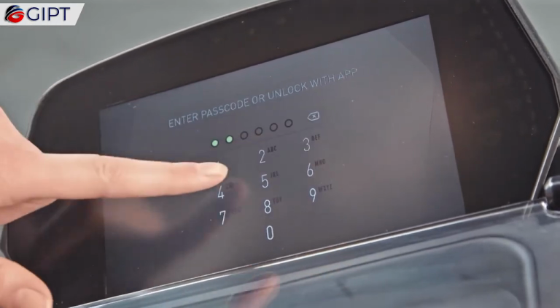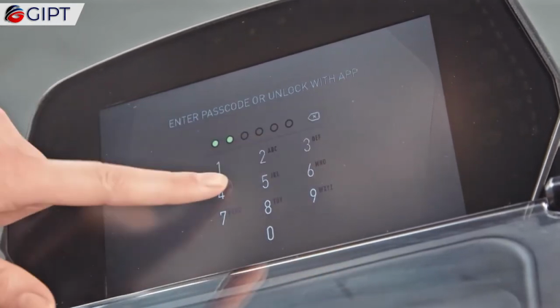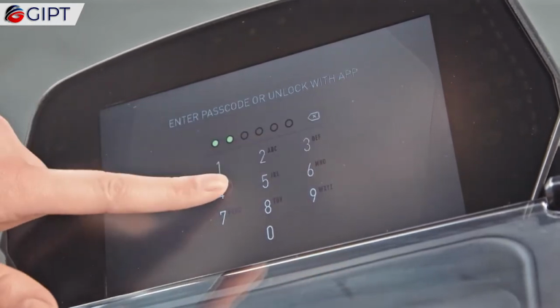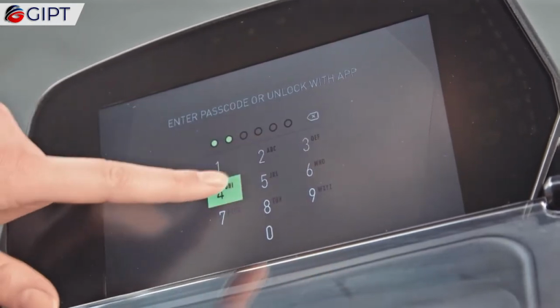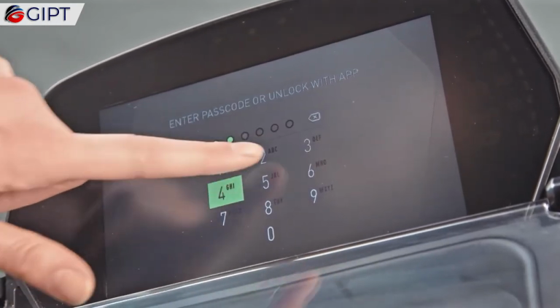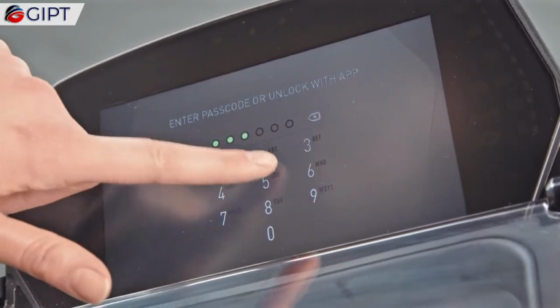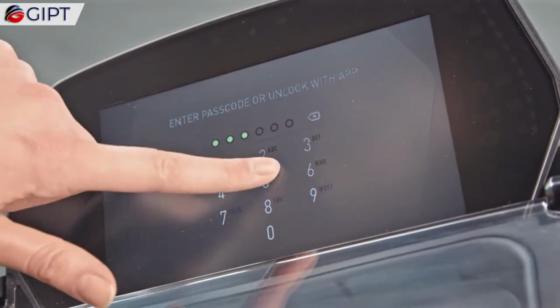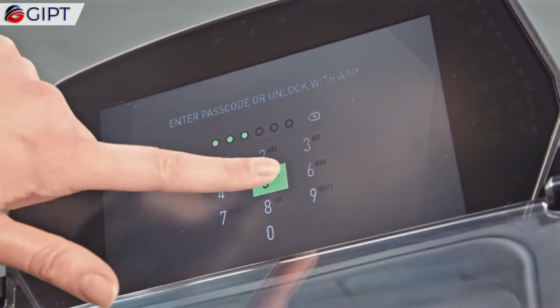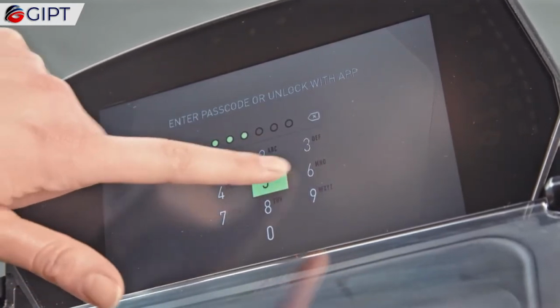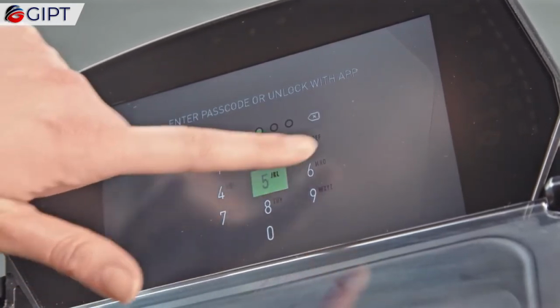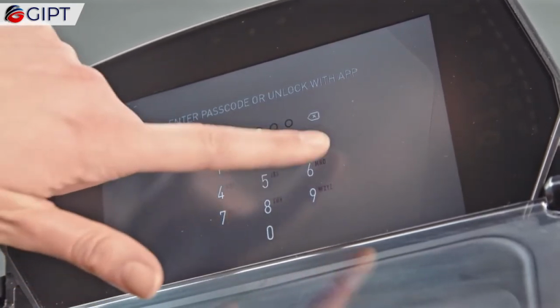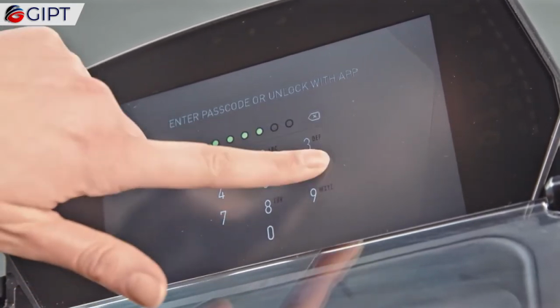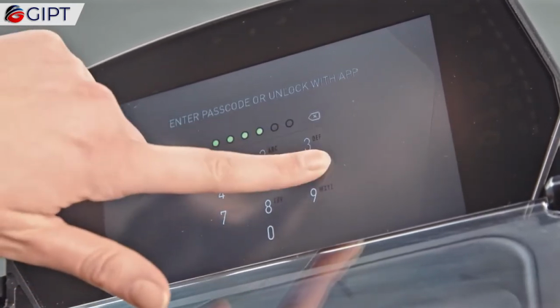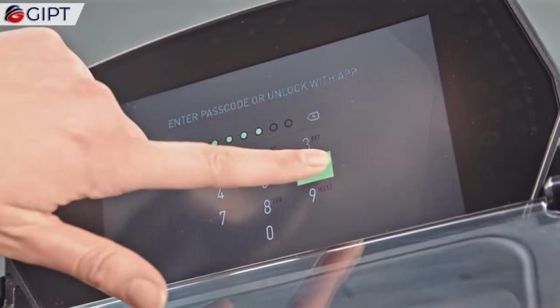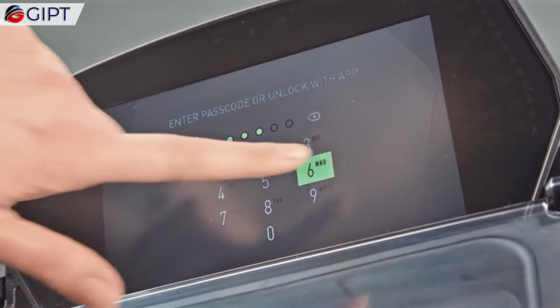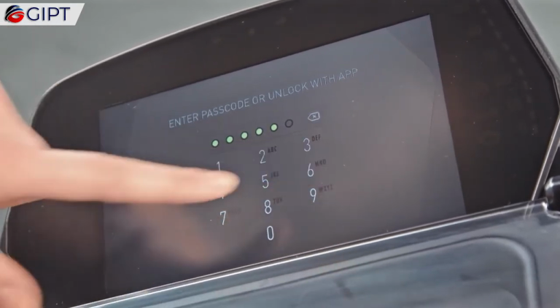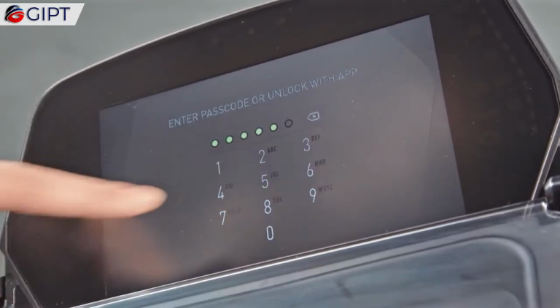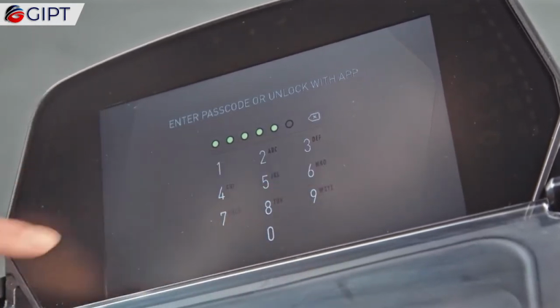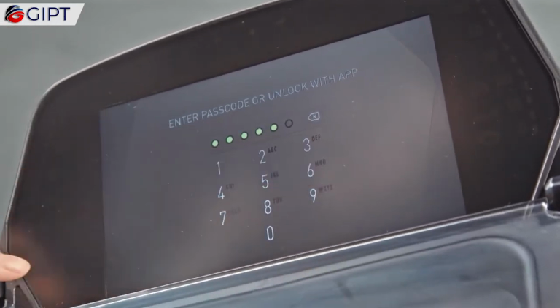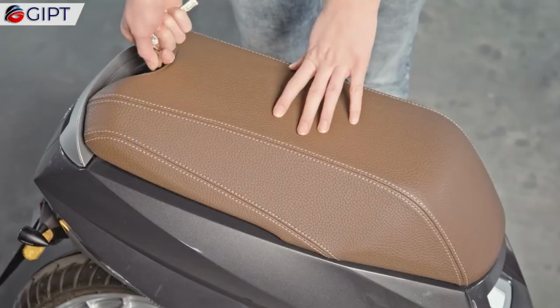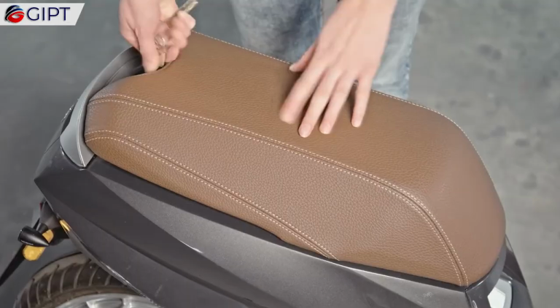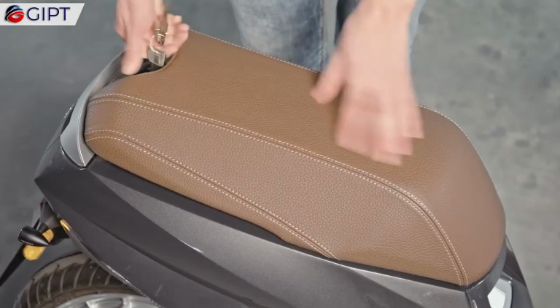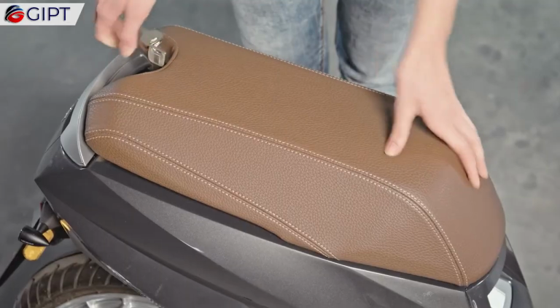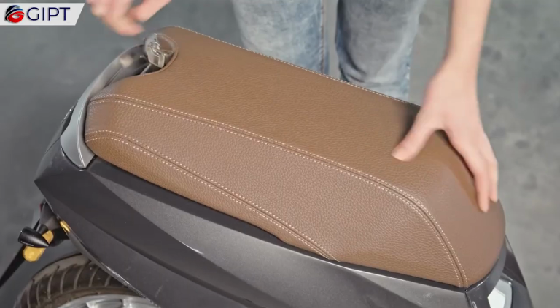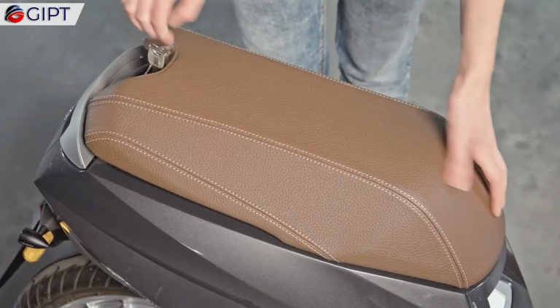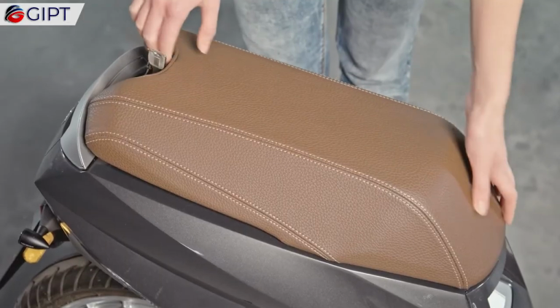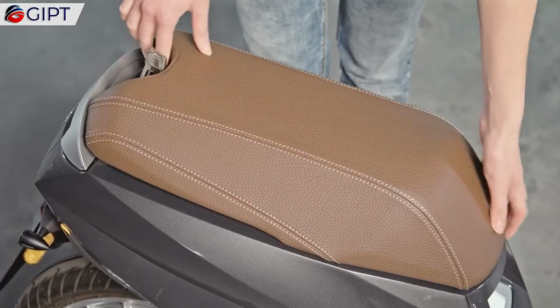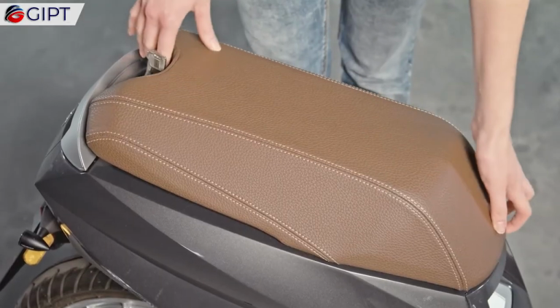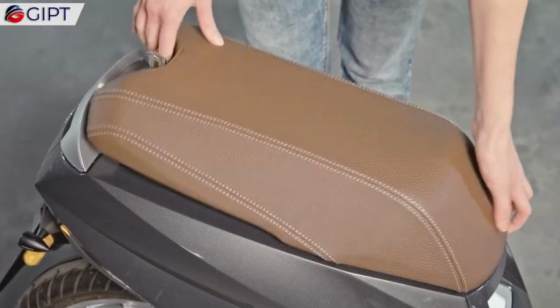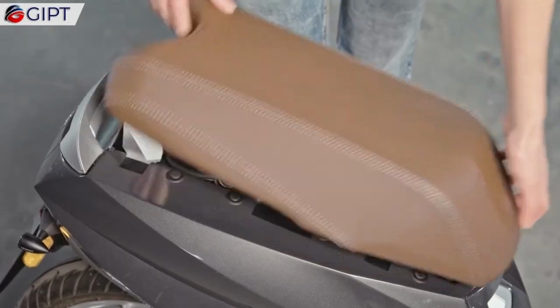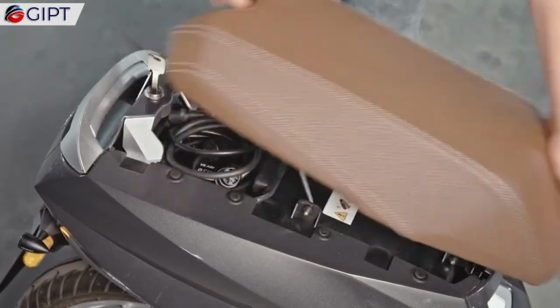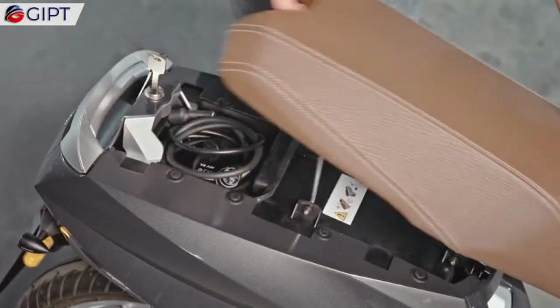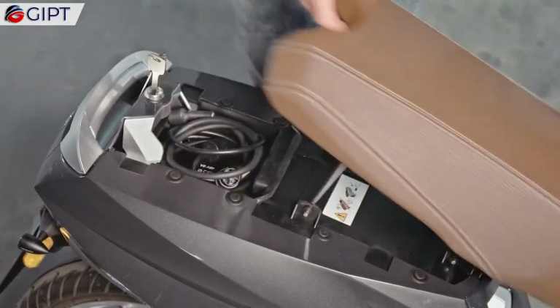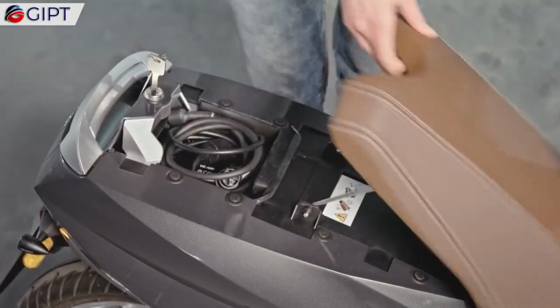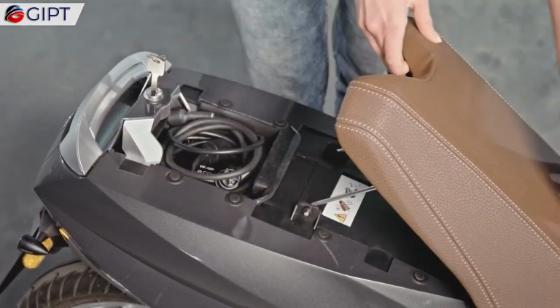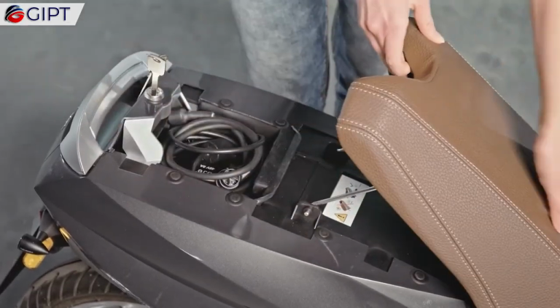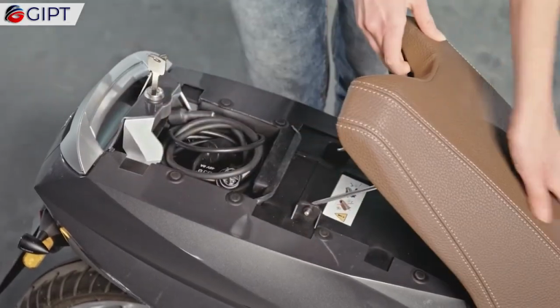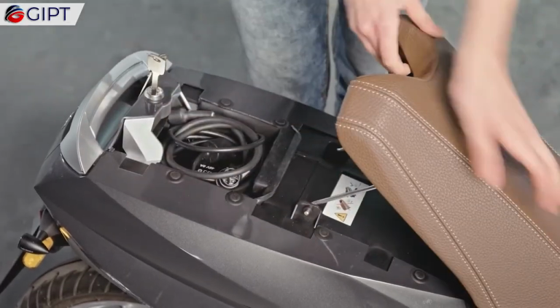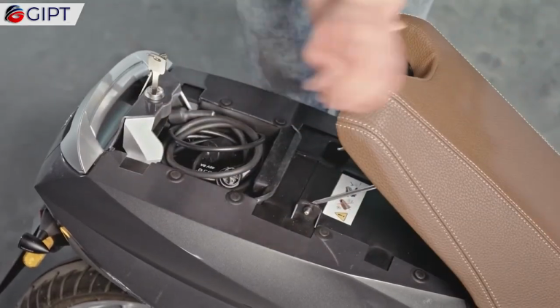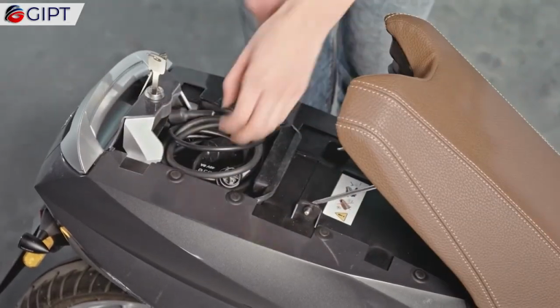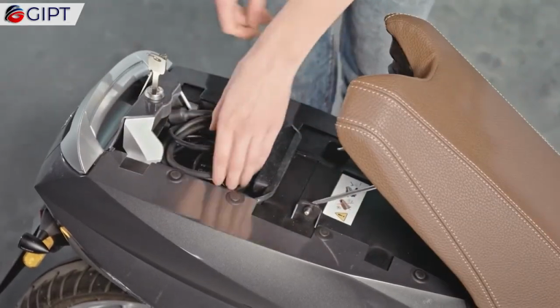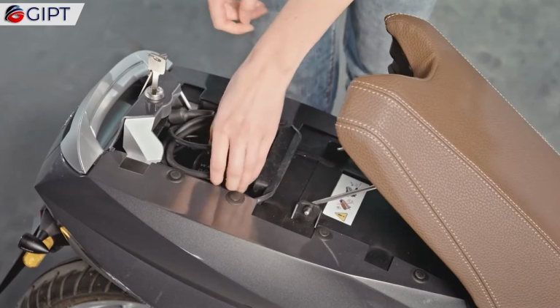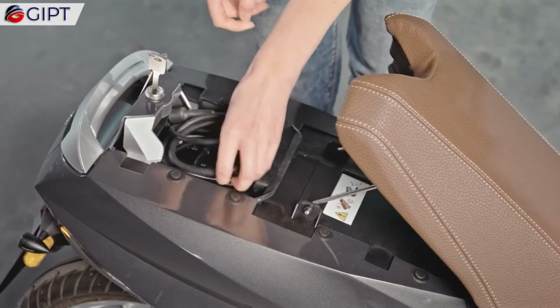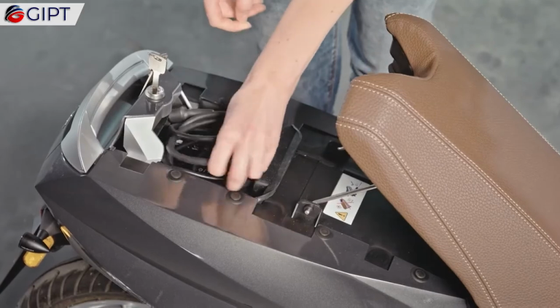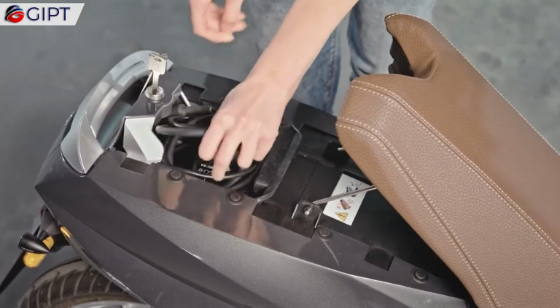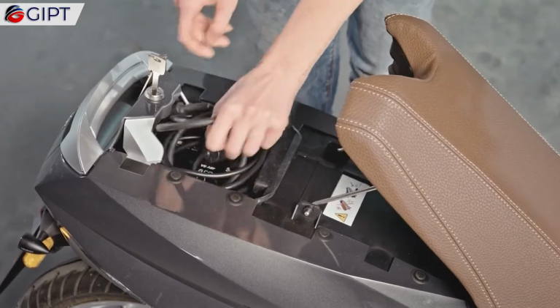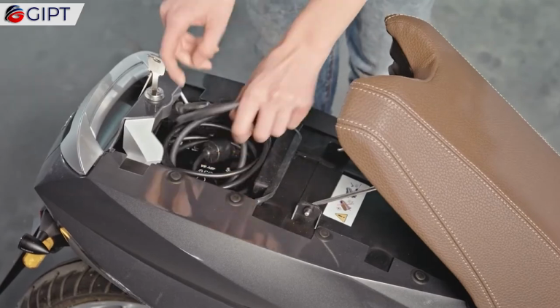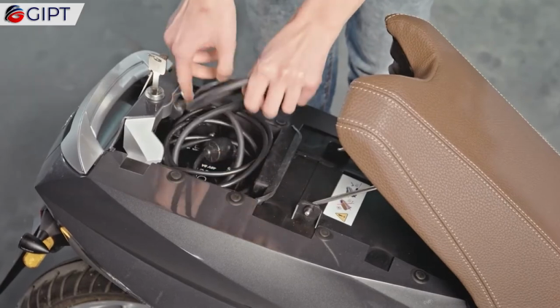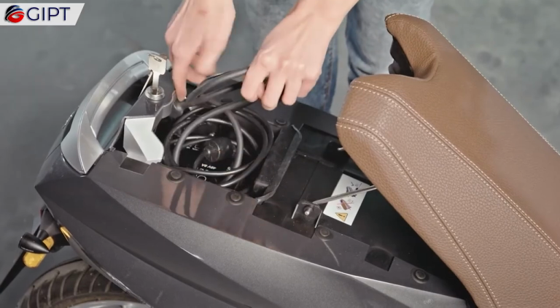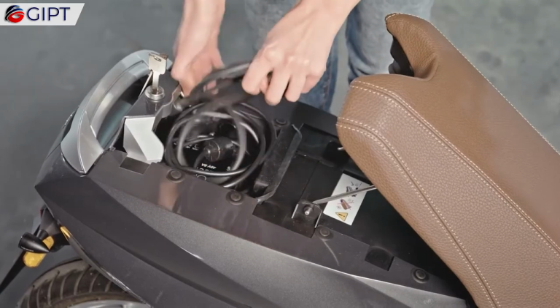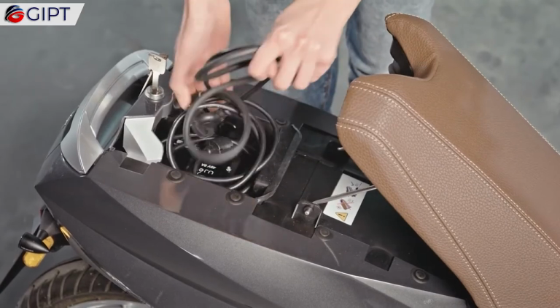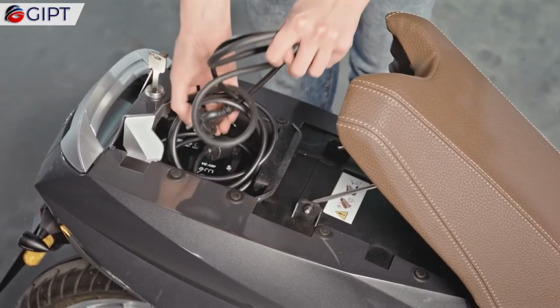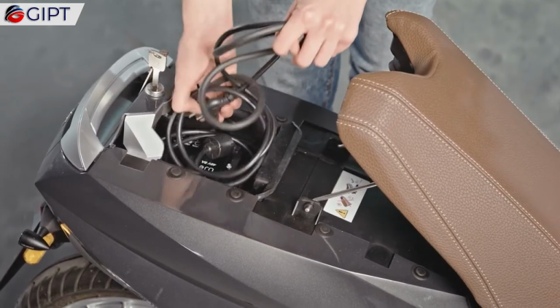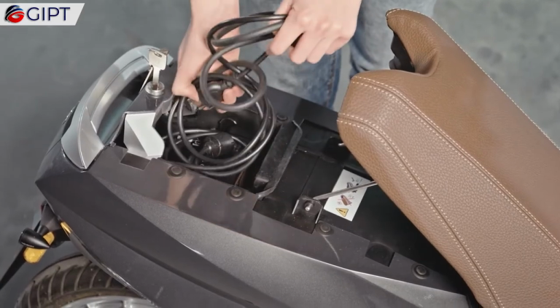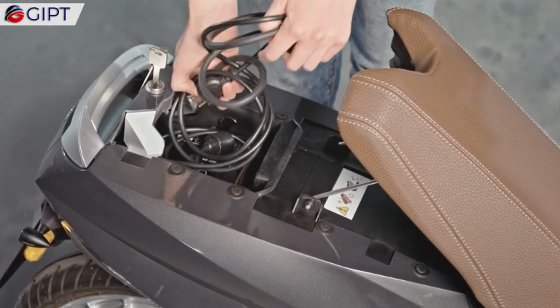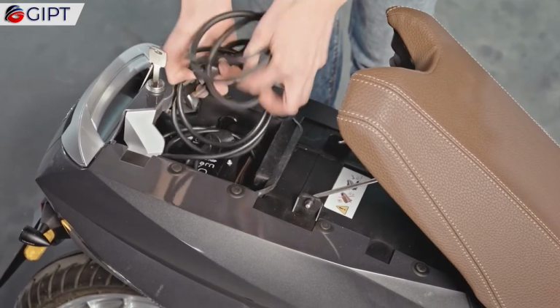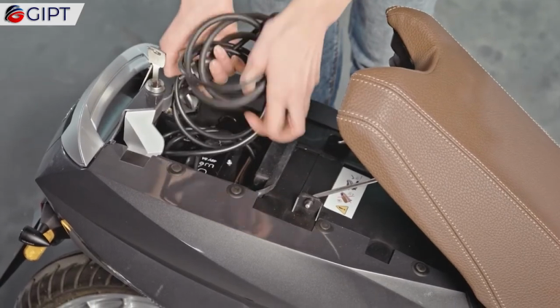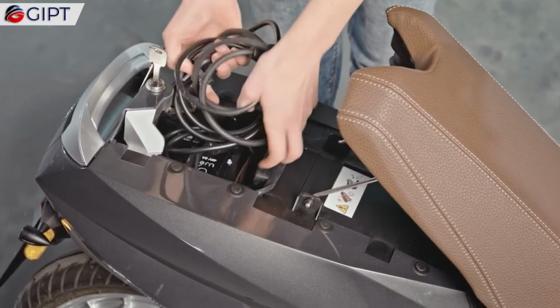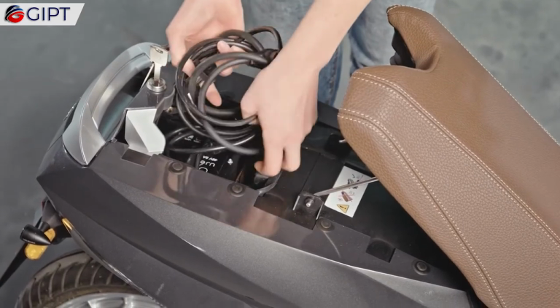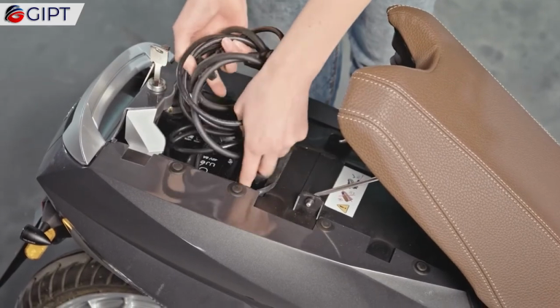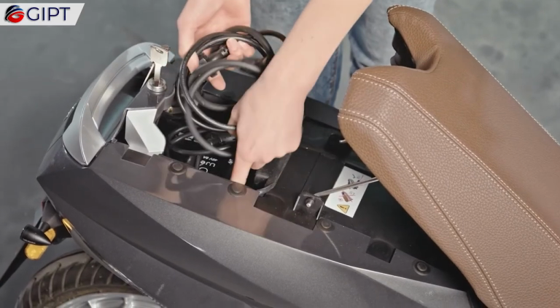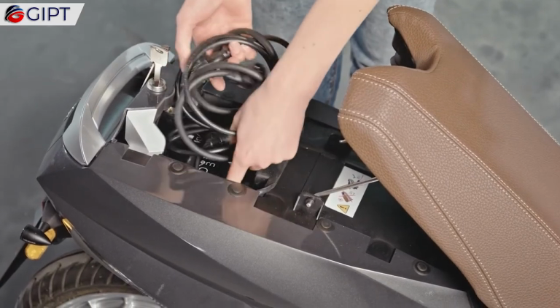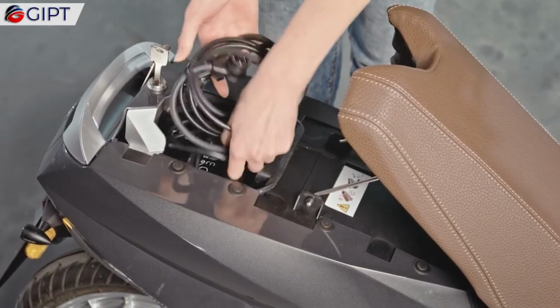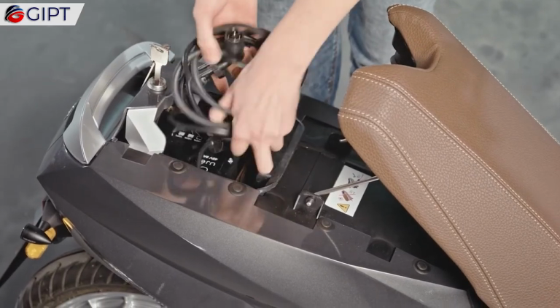Charging your U-Jet is seamless from any standard socket, and in three to six hours you will be charged and ready to hit the road.